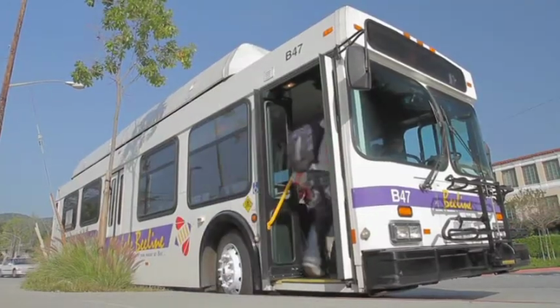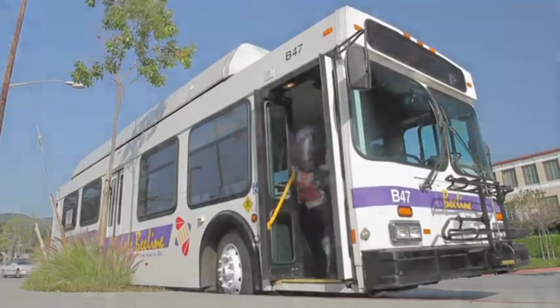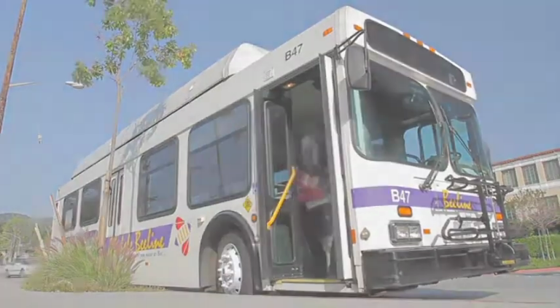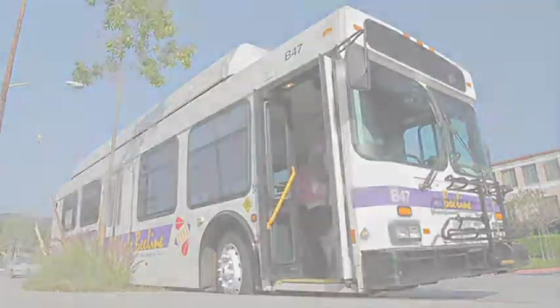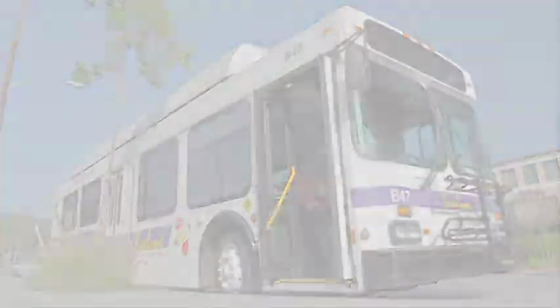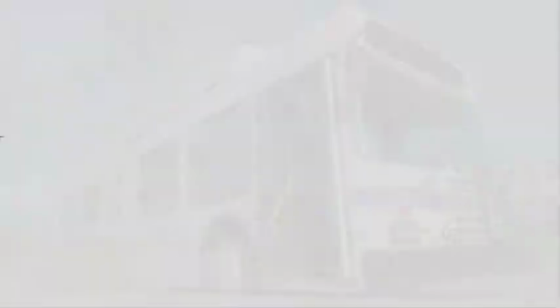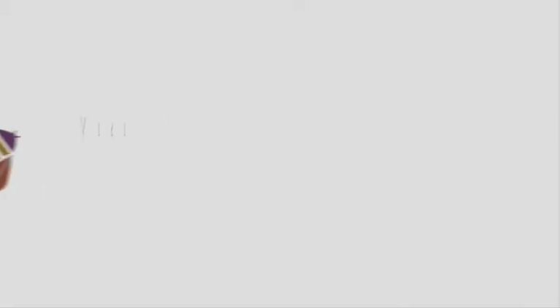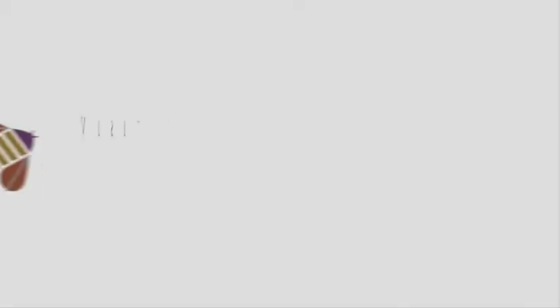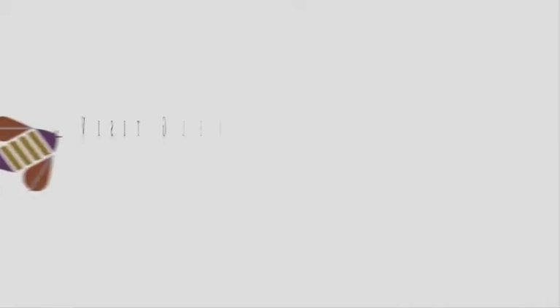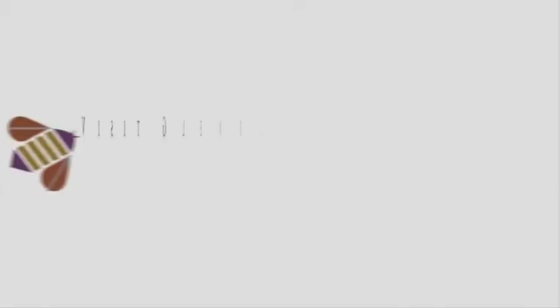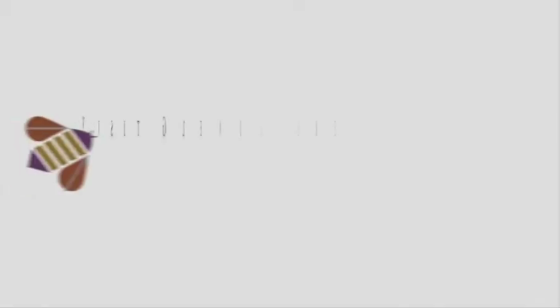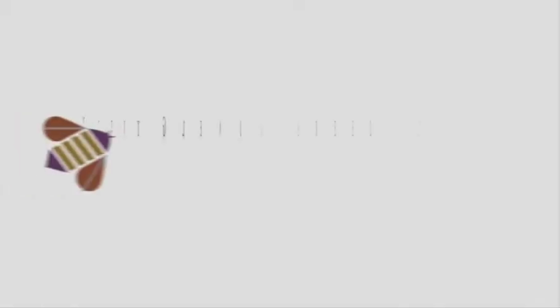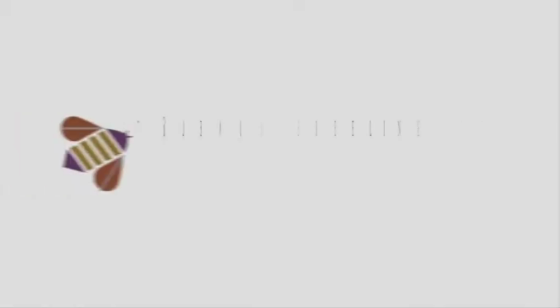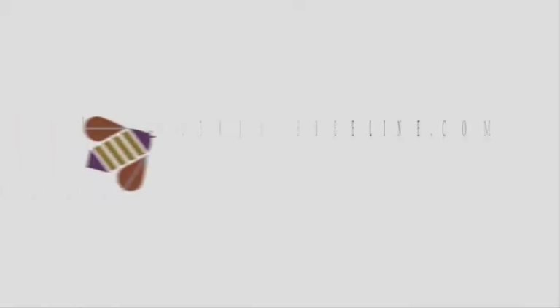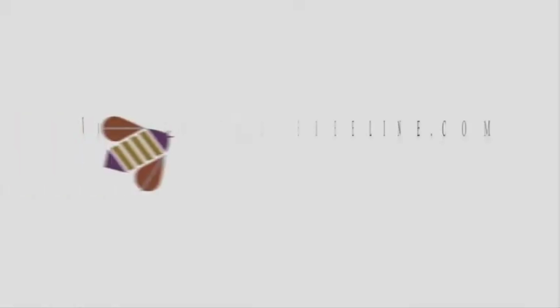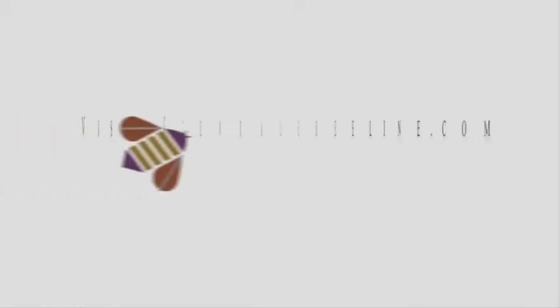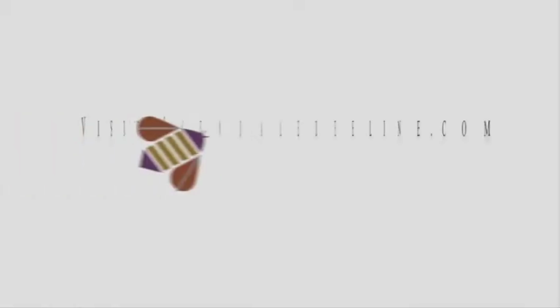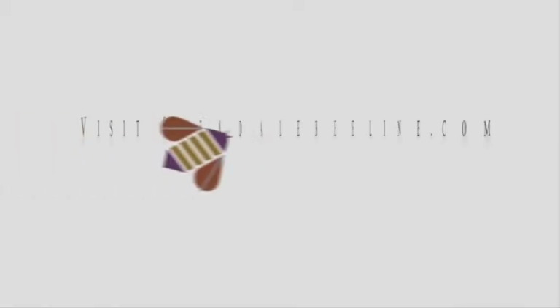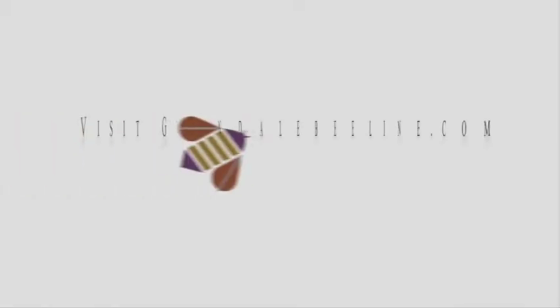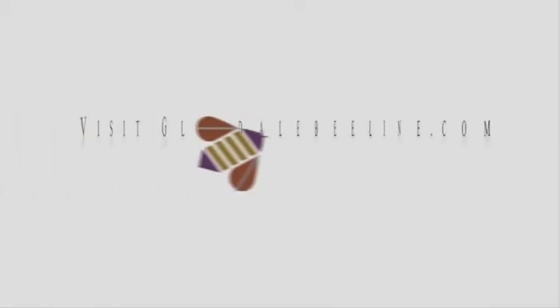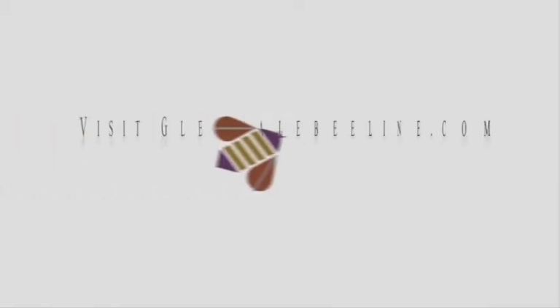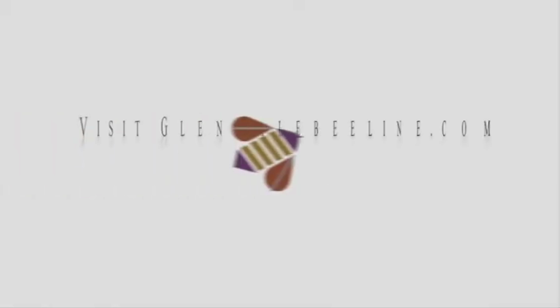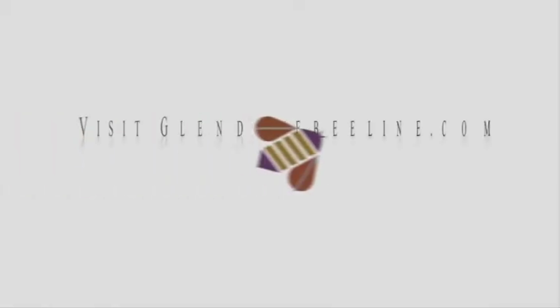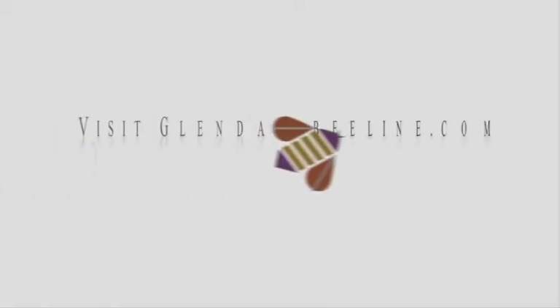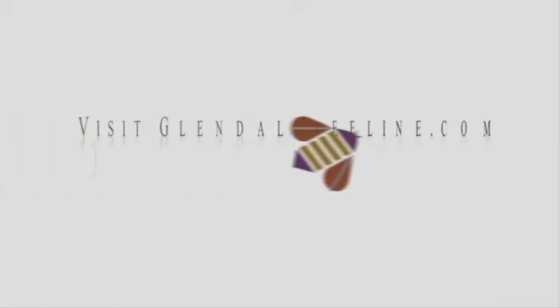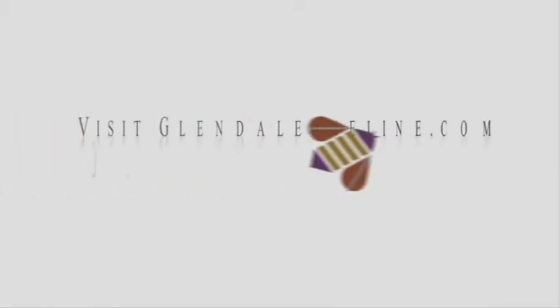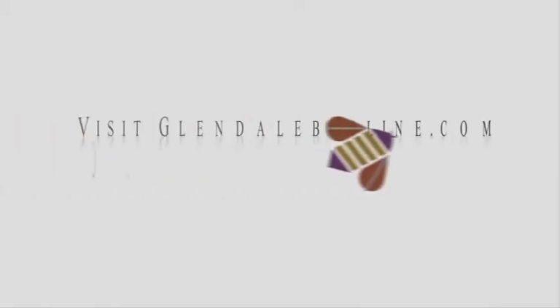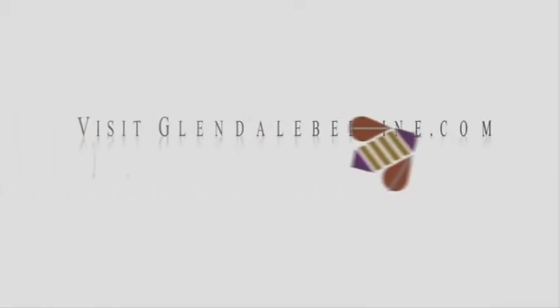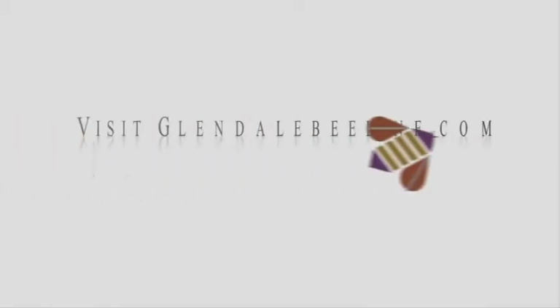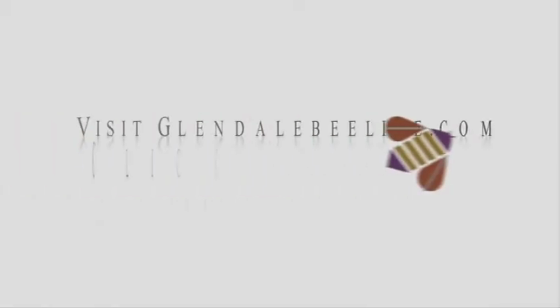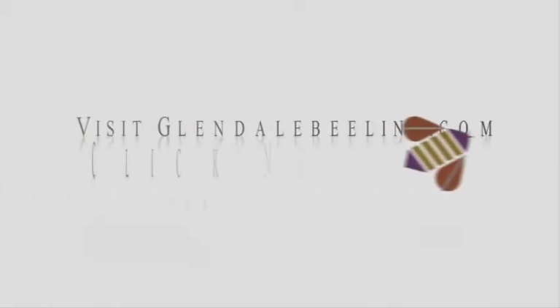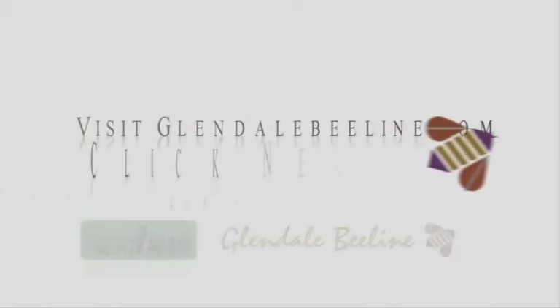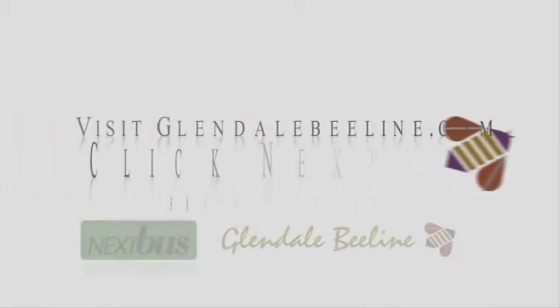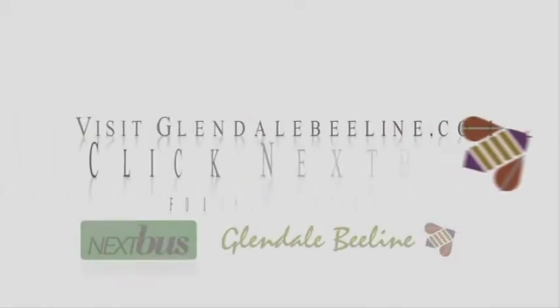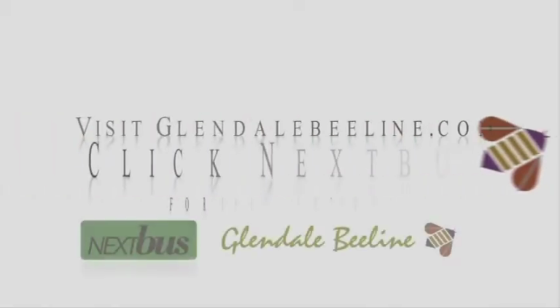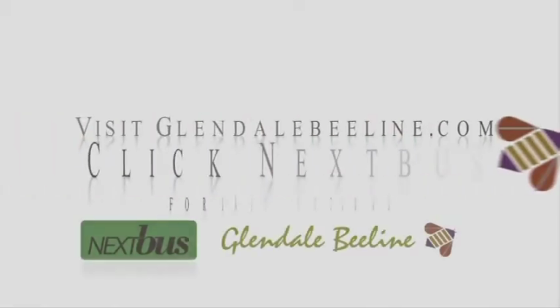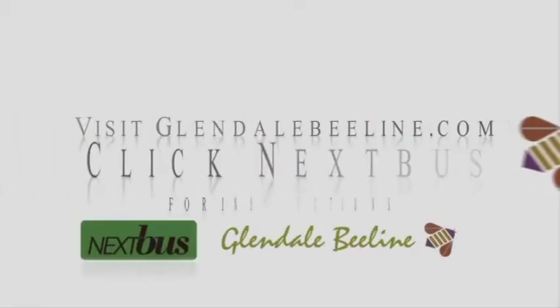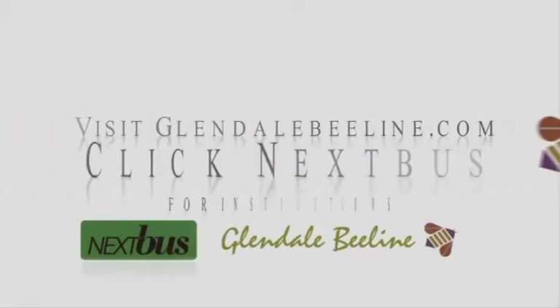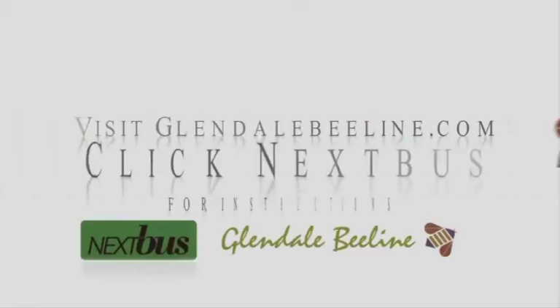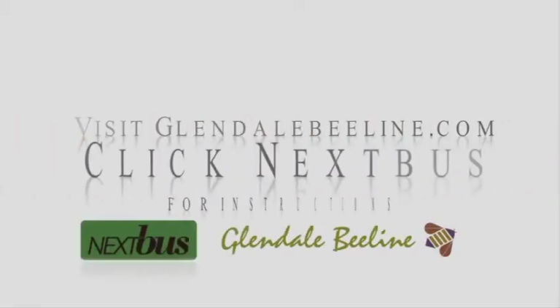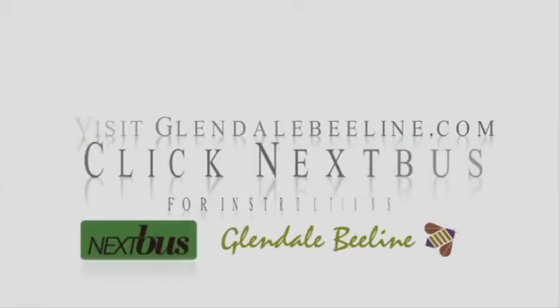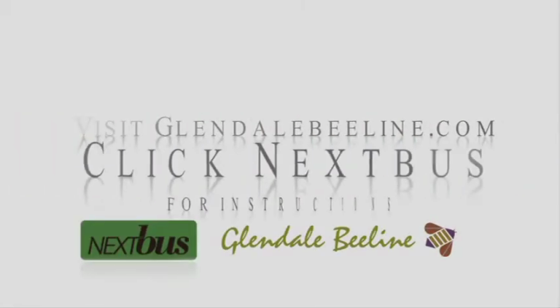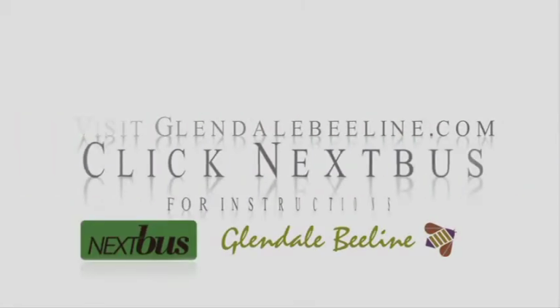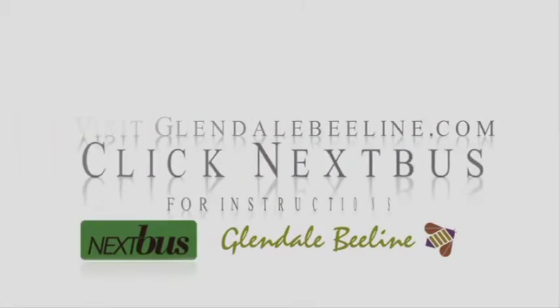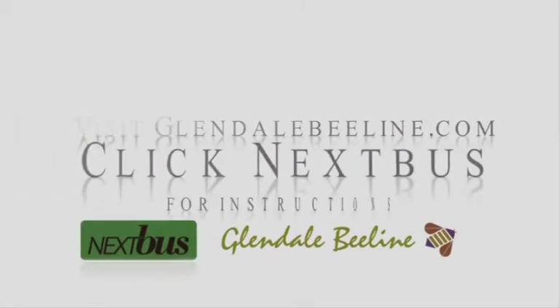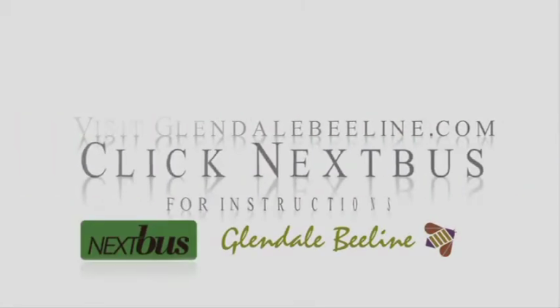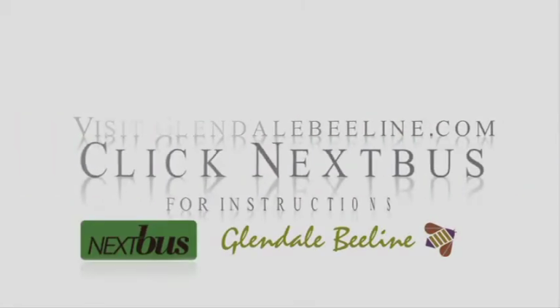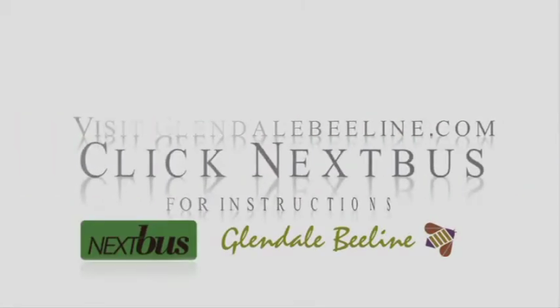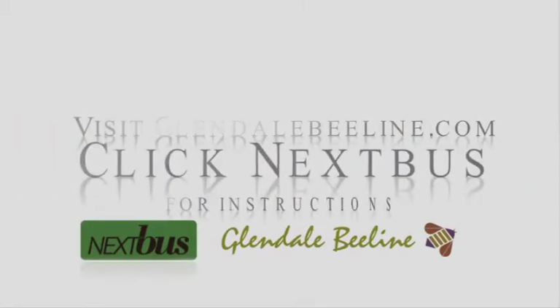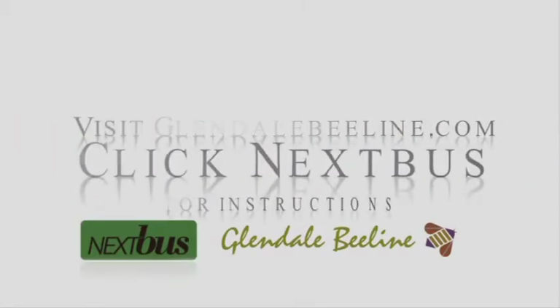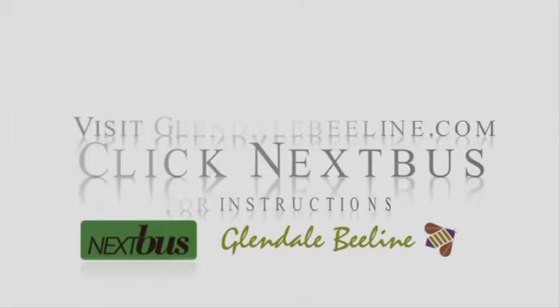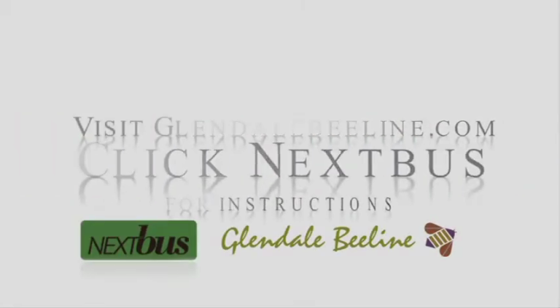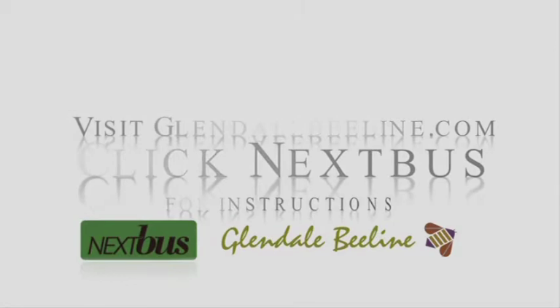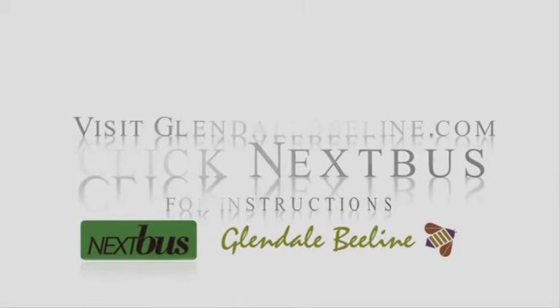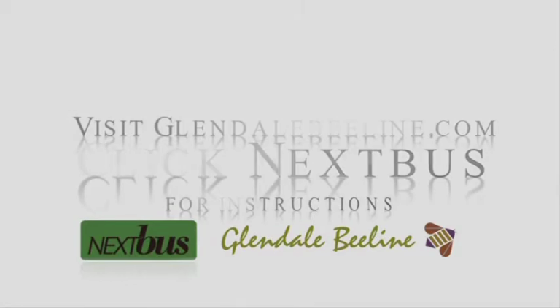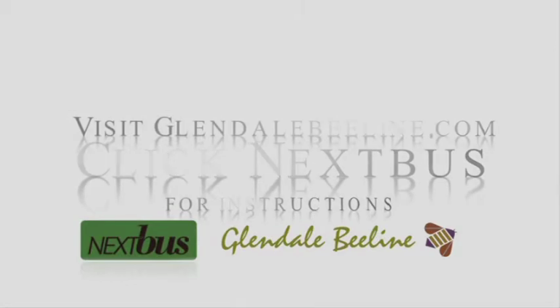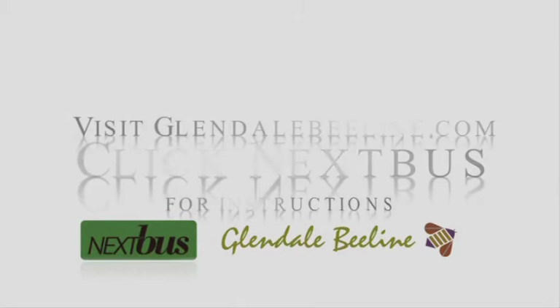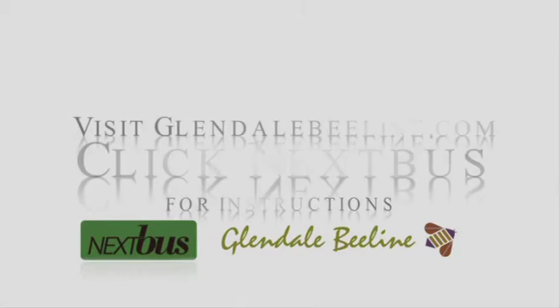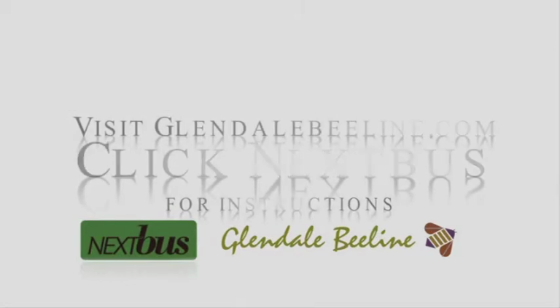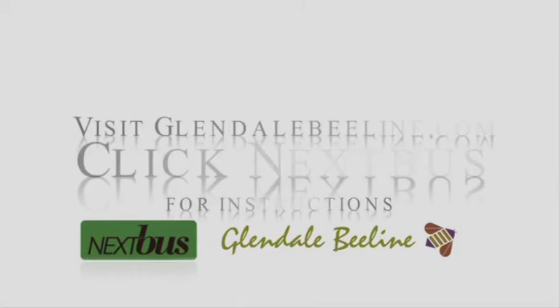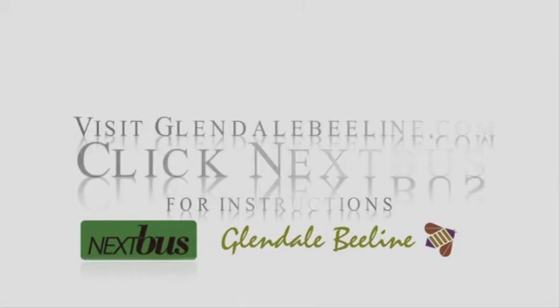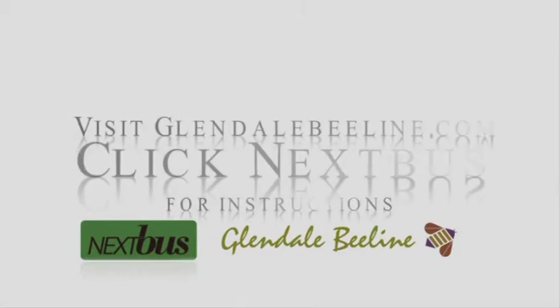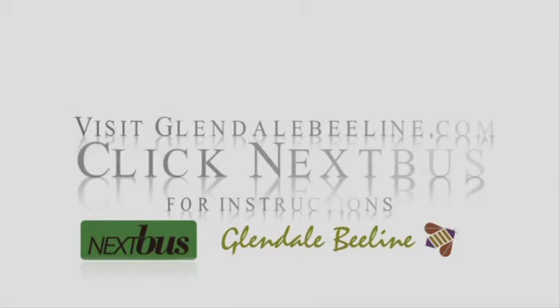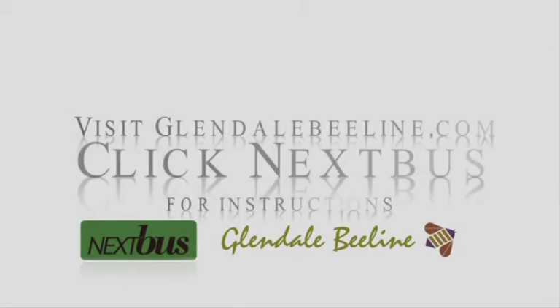To set up your own cell phone or PDA, go to GlendaleBeeline.com. Click on NextBus for more detailed instructions.